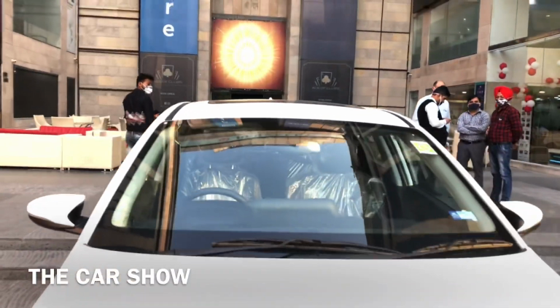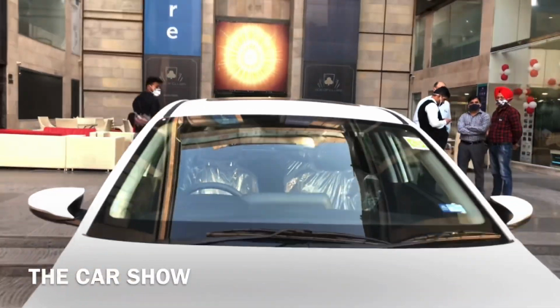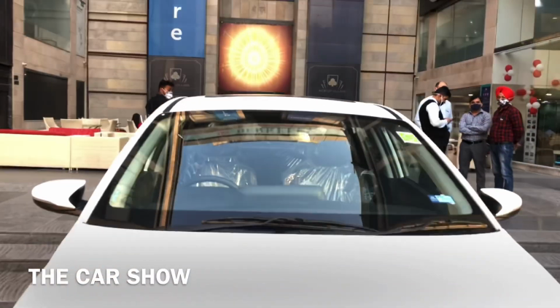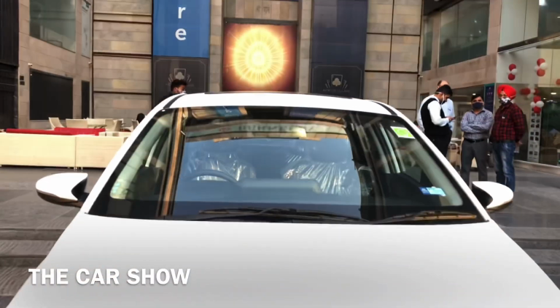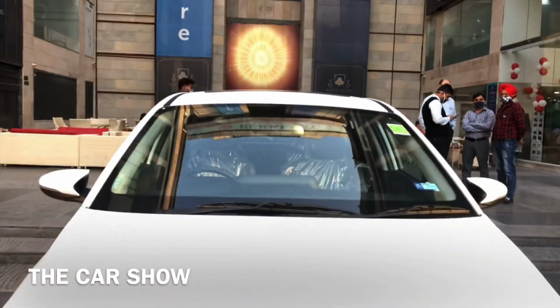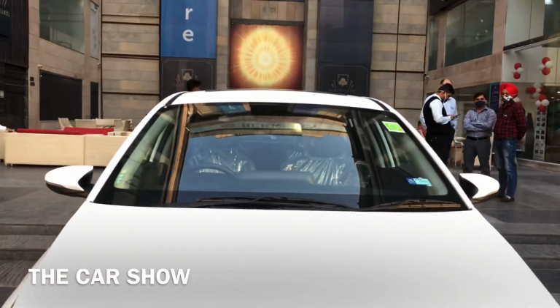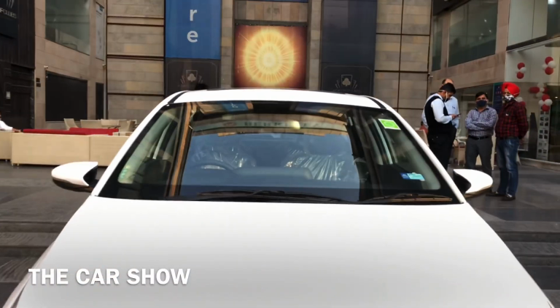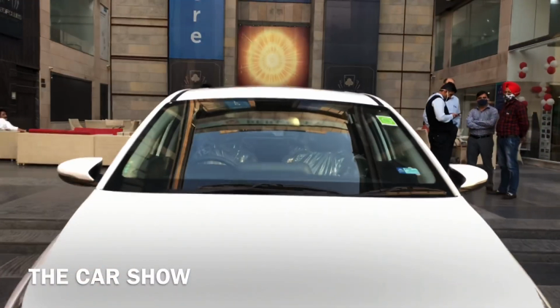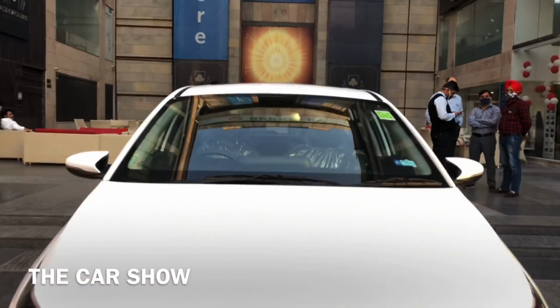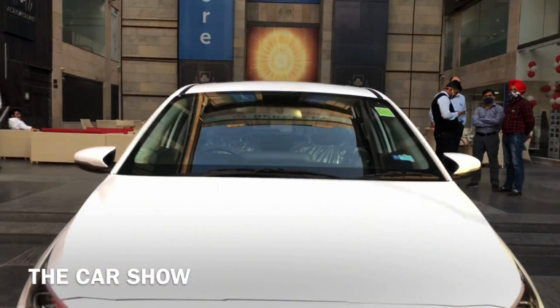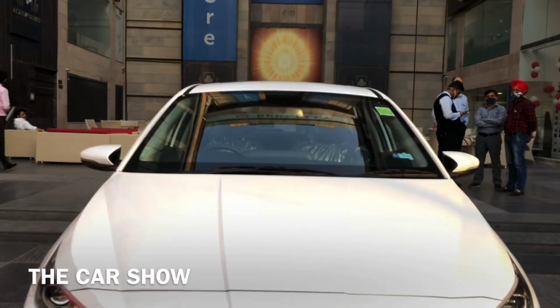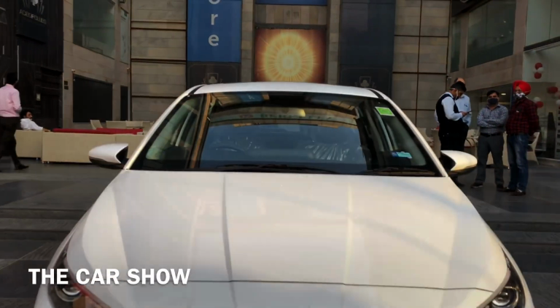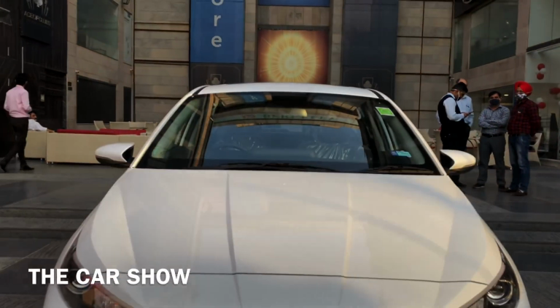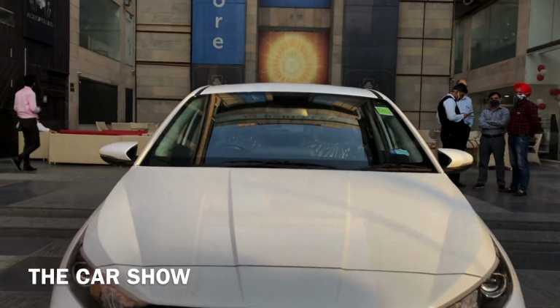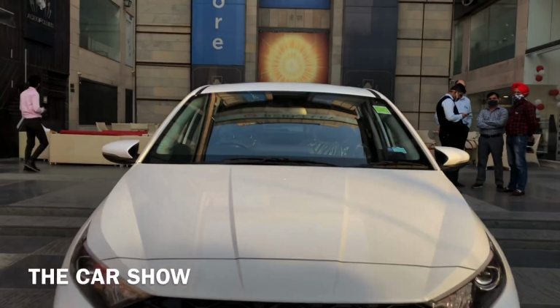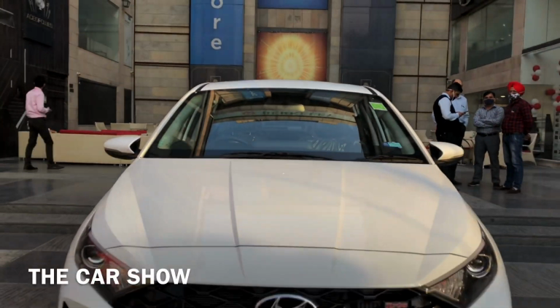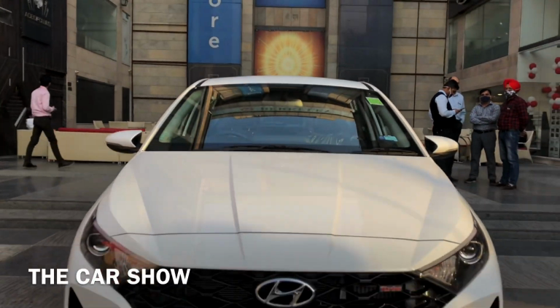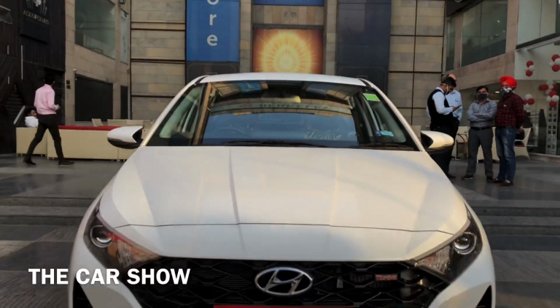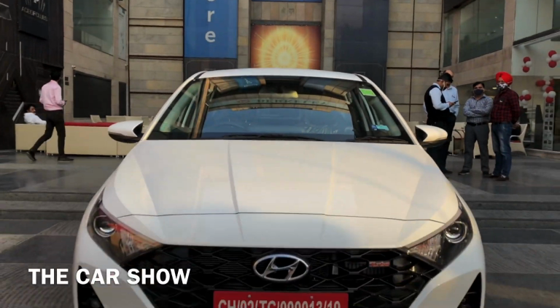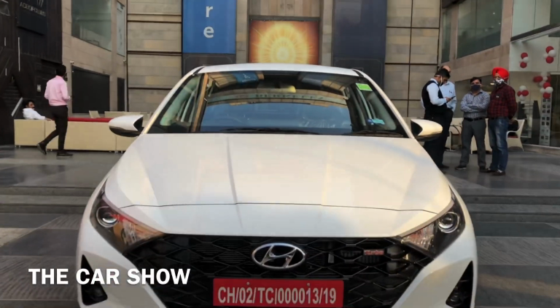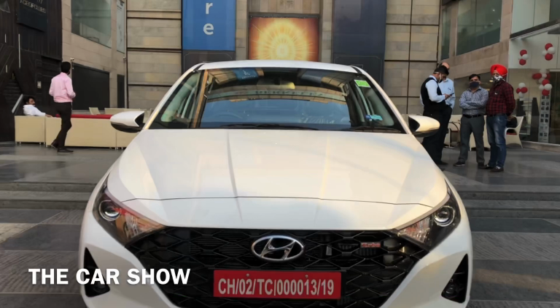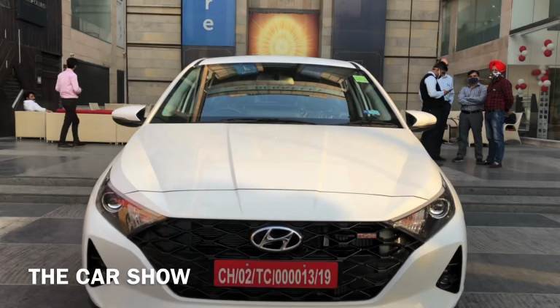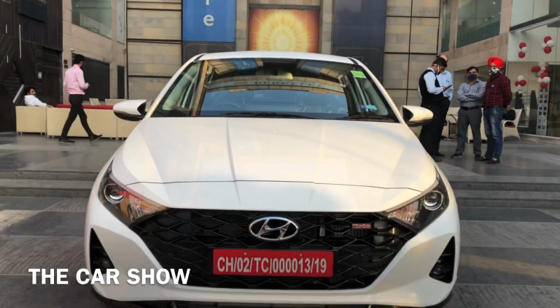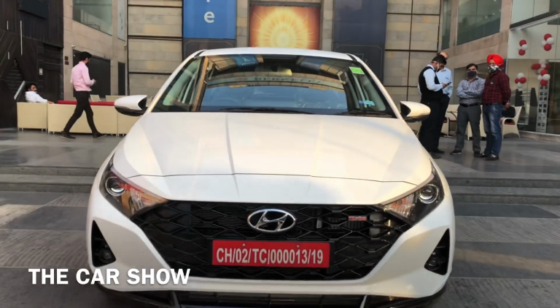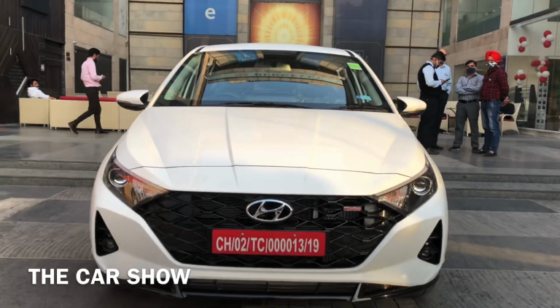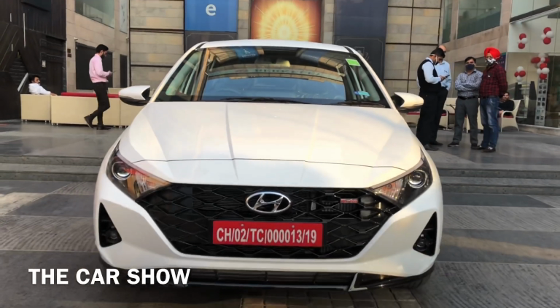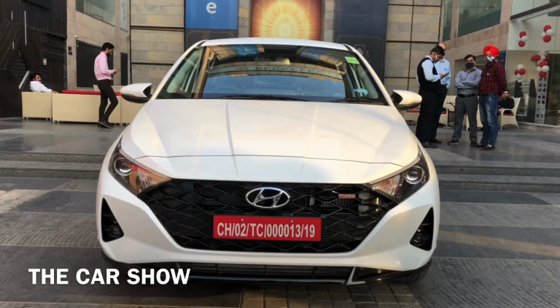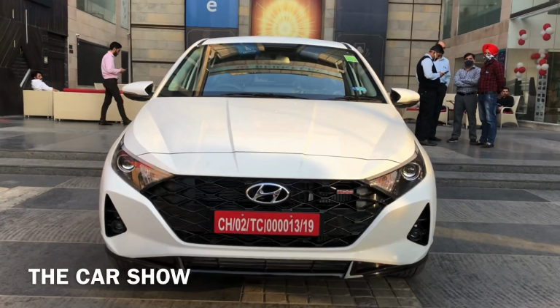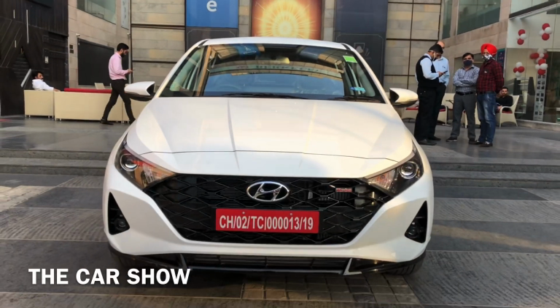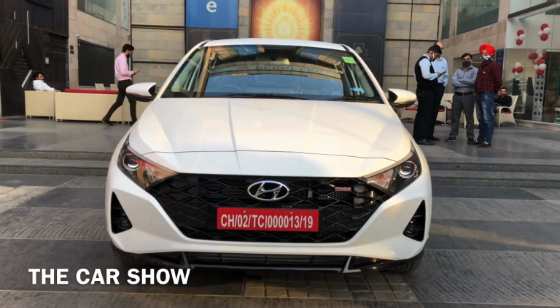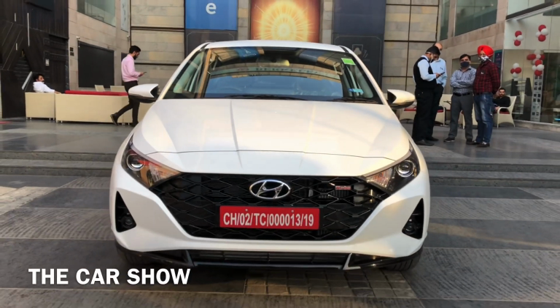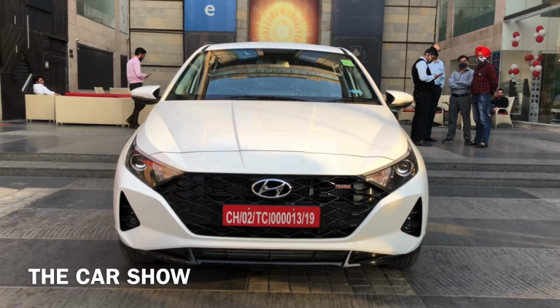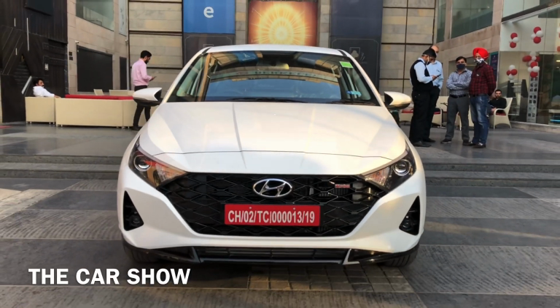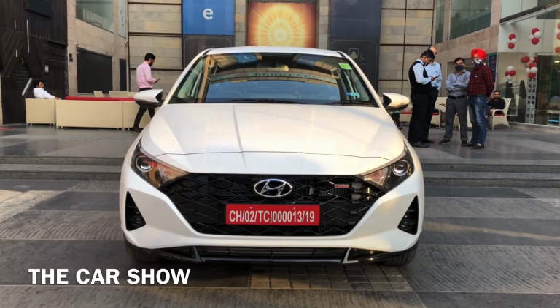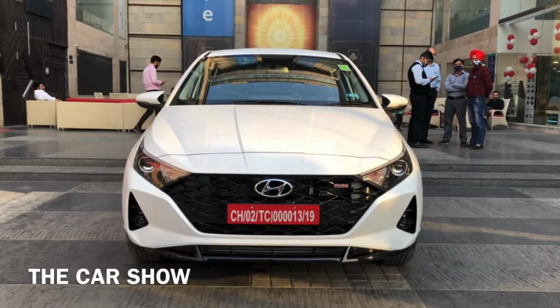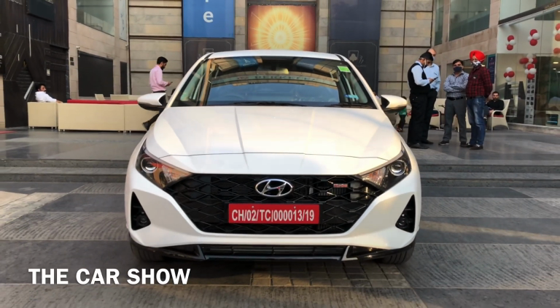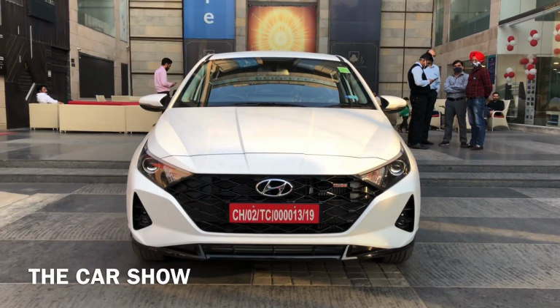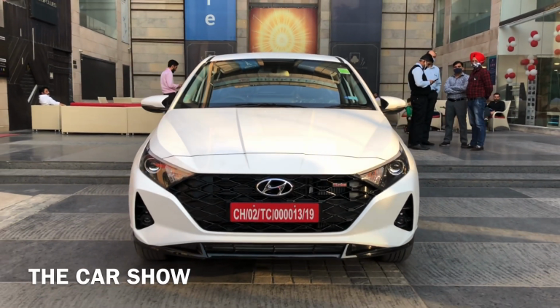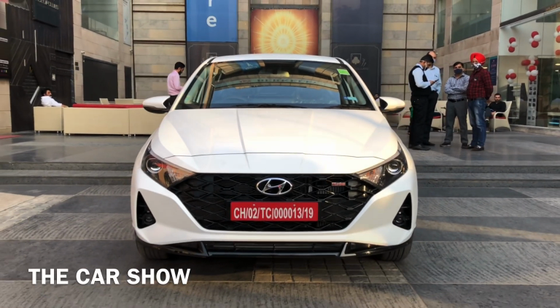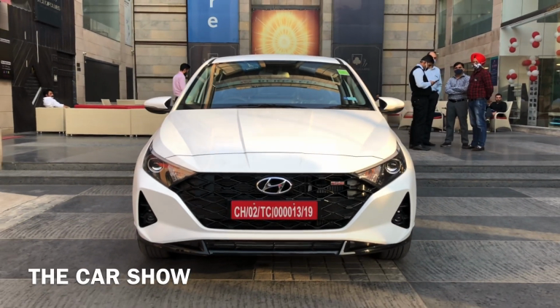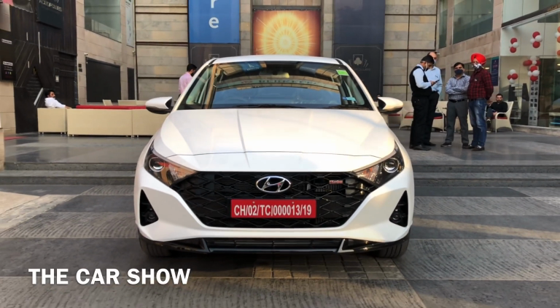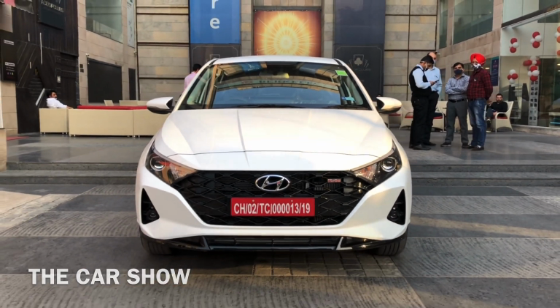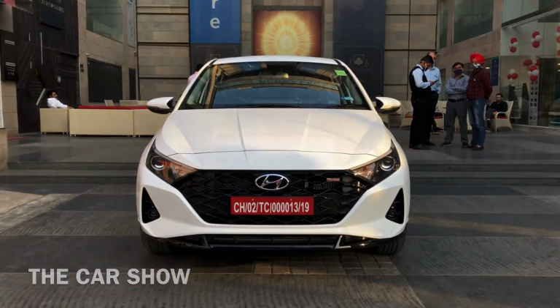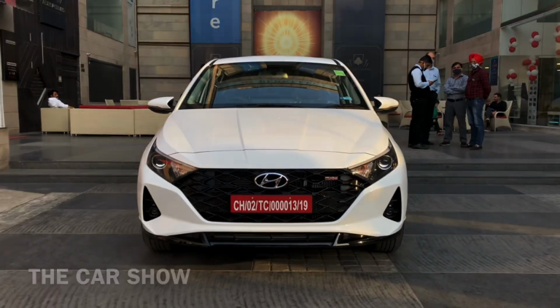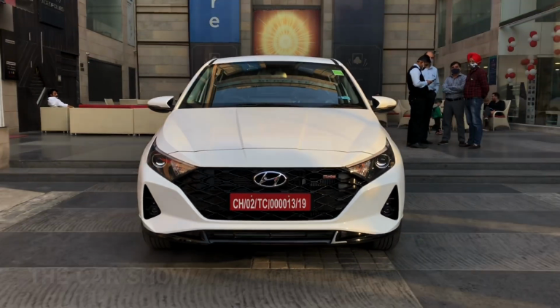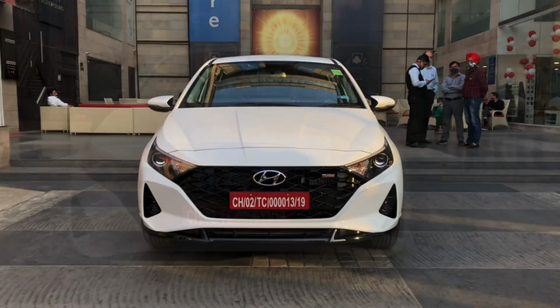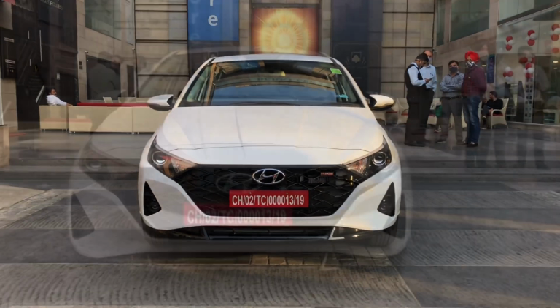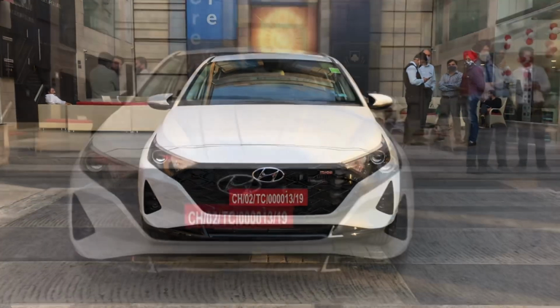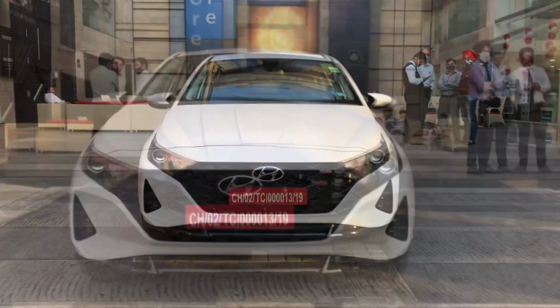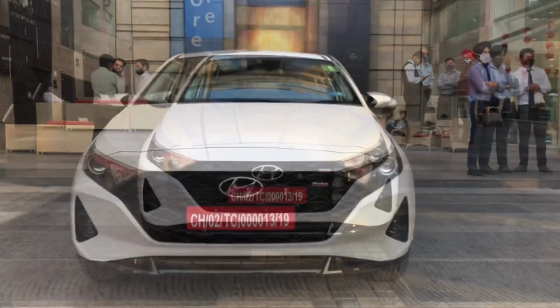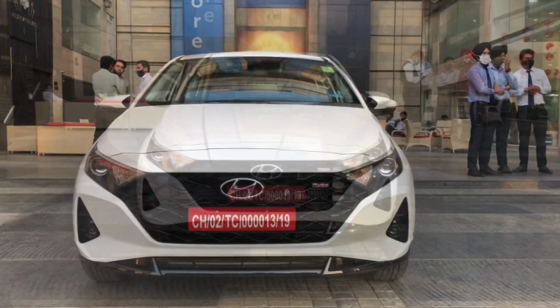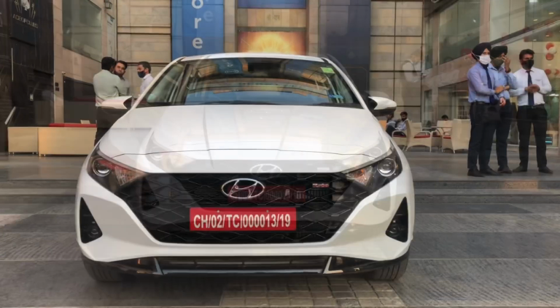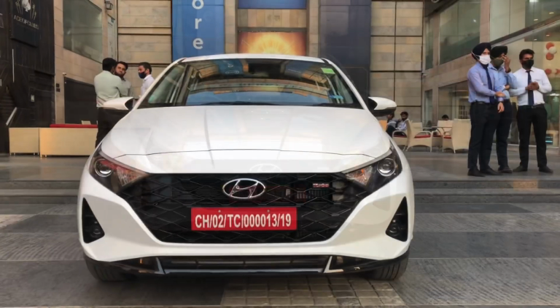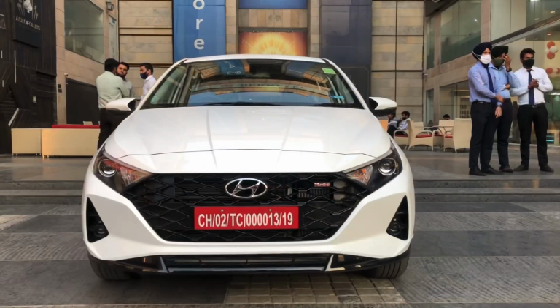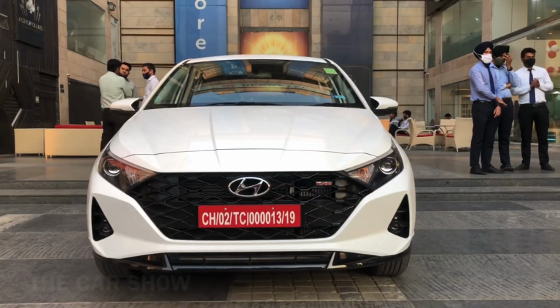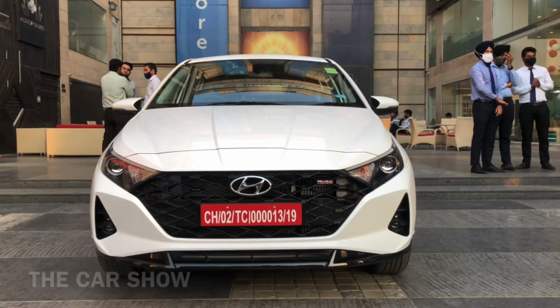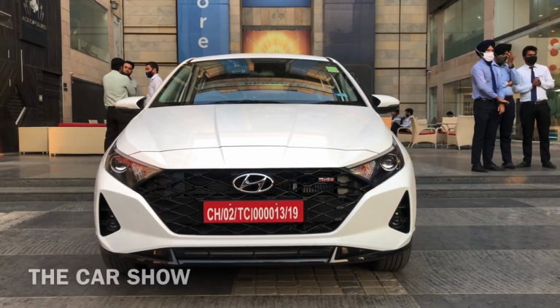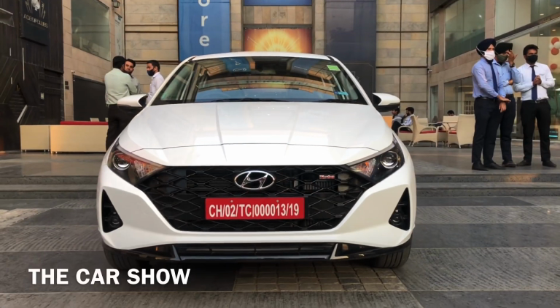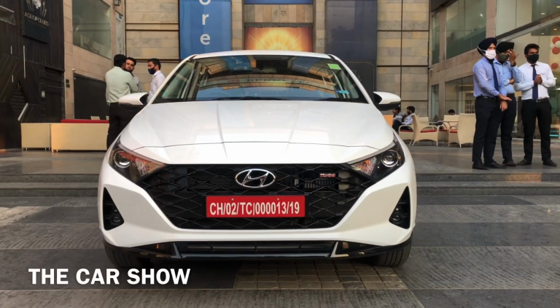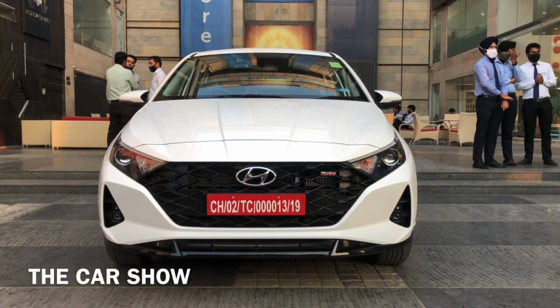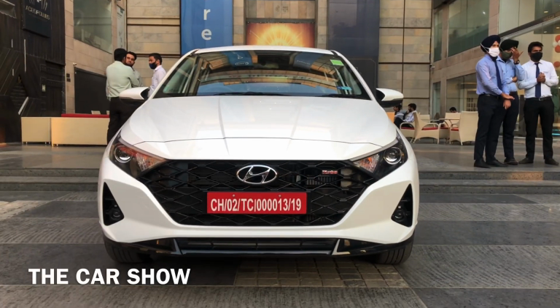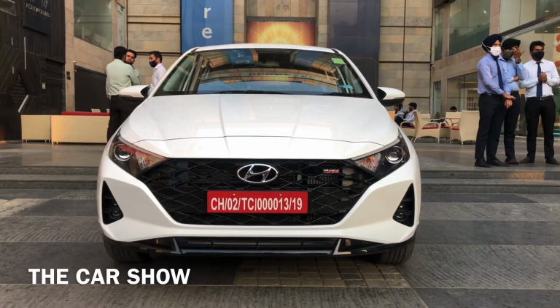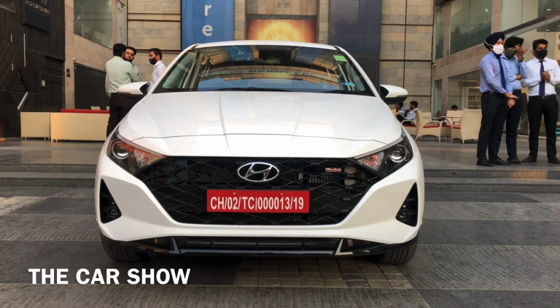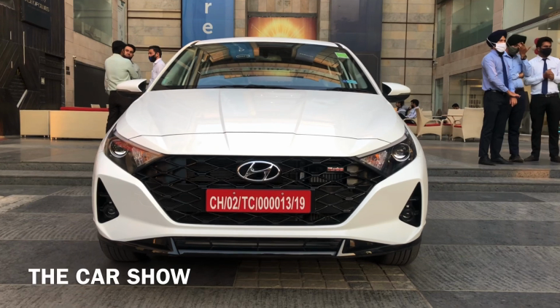अभी आप top of the line Asta optional with DCT transmission देख रहे हैं, जिसका on-road price है 11.18 lakh rupees। तो चलिए अब car के front से start करते हैं।